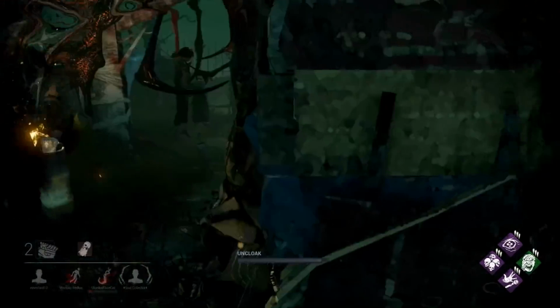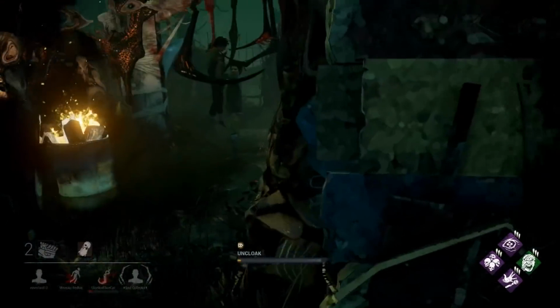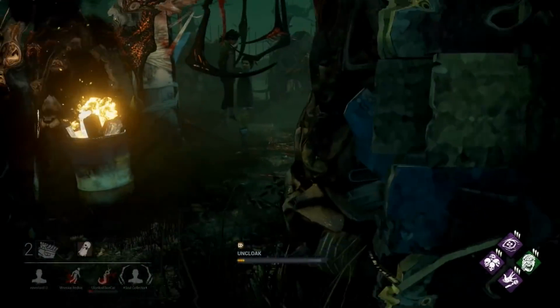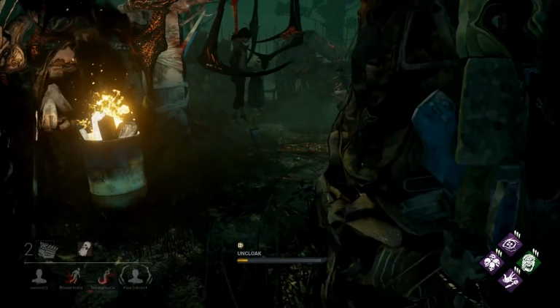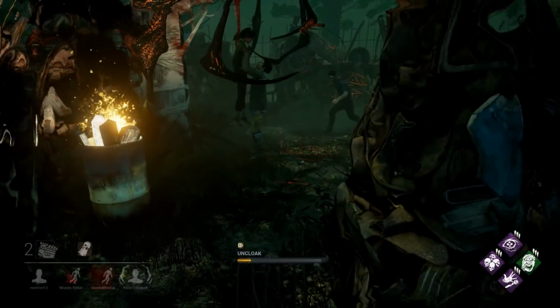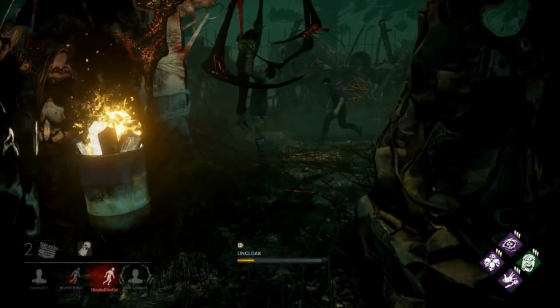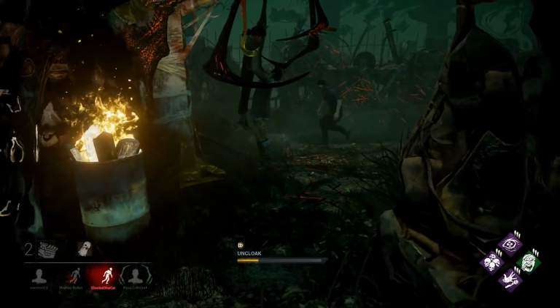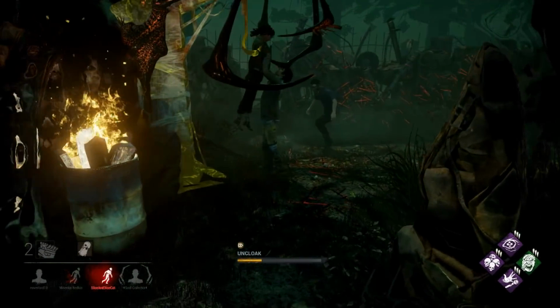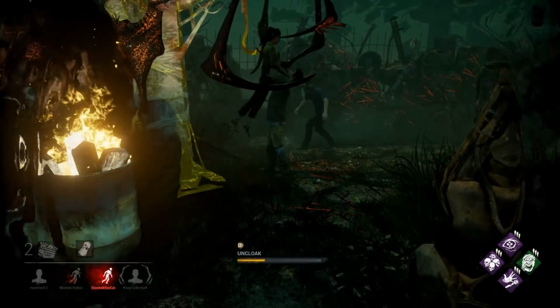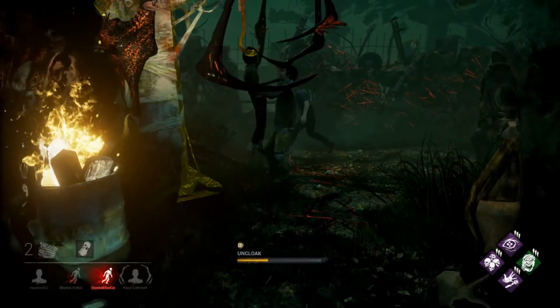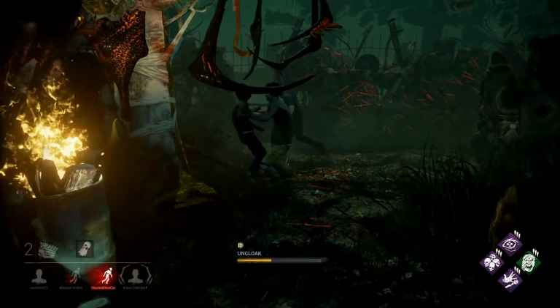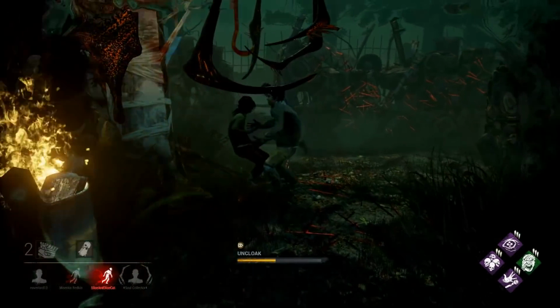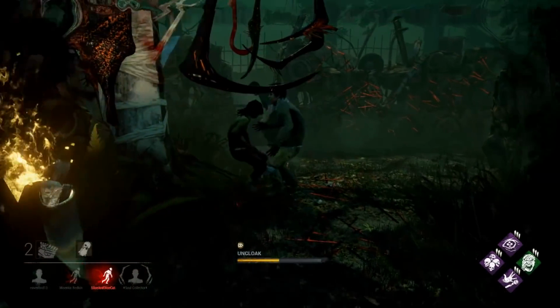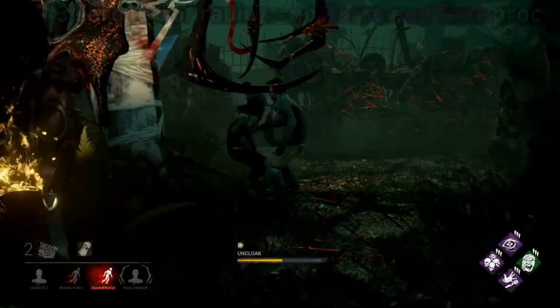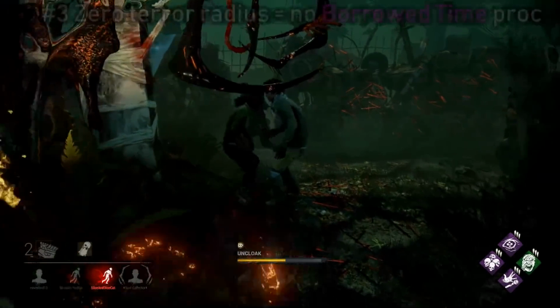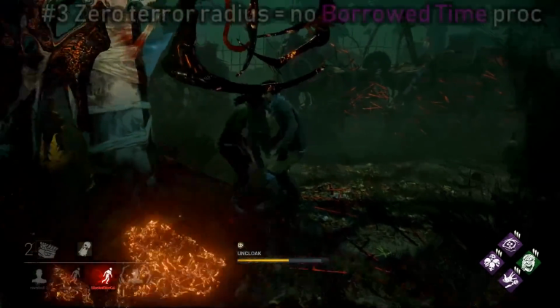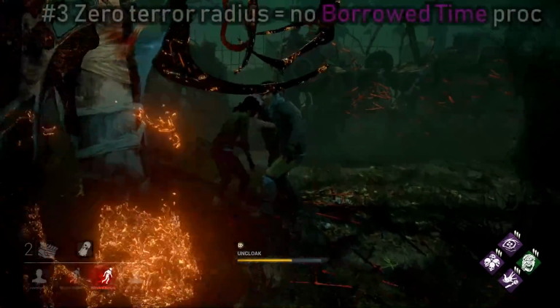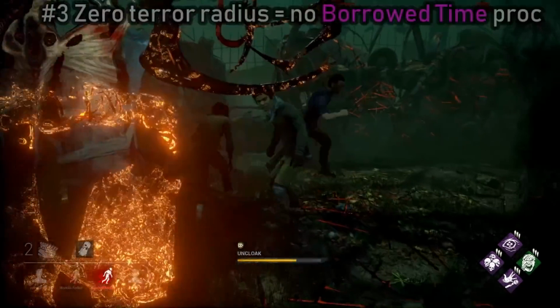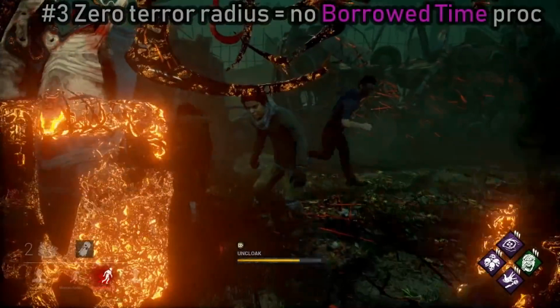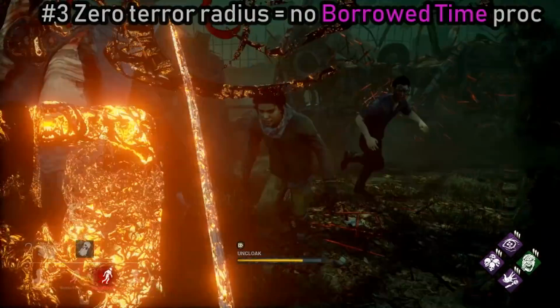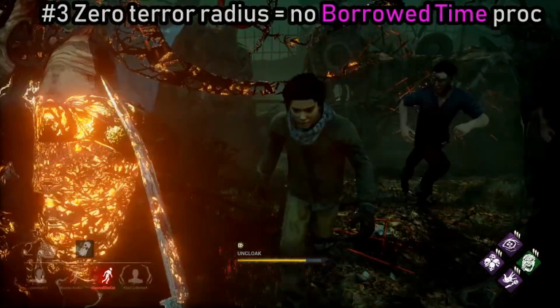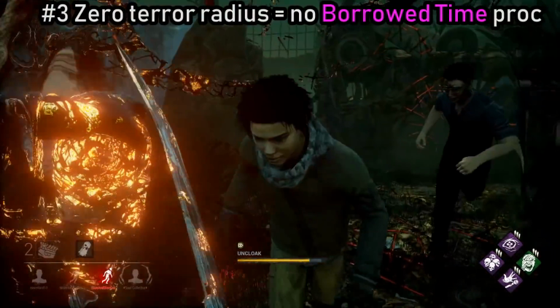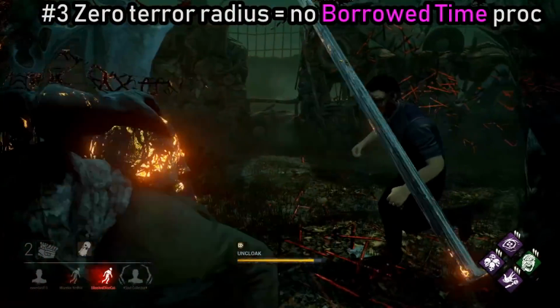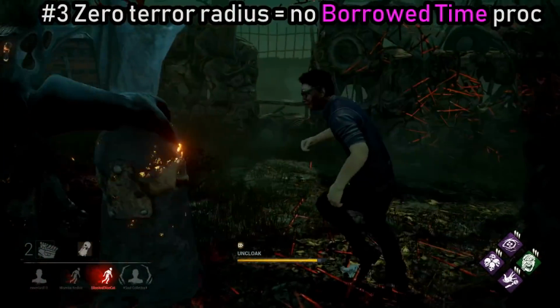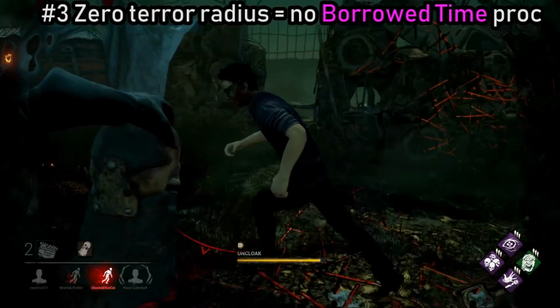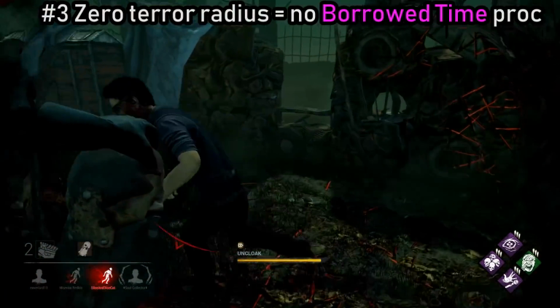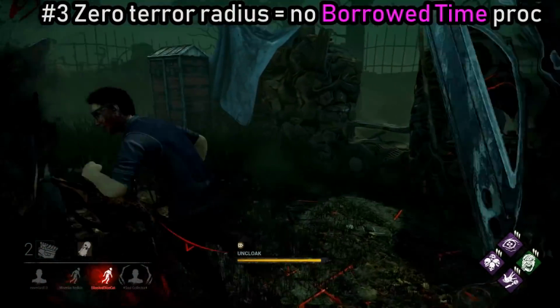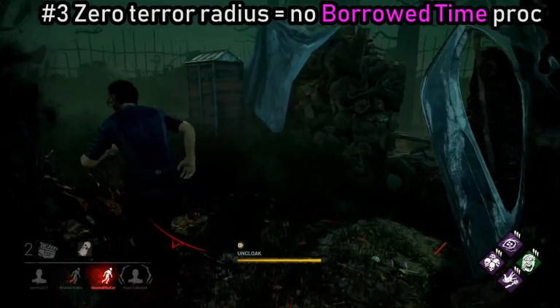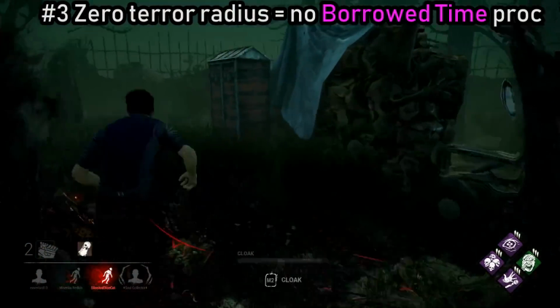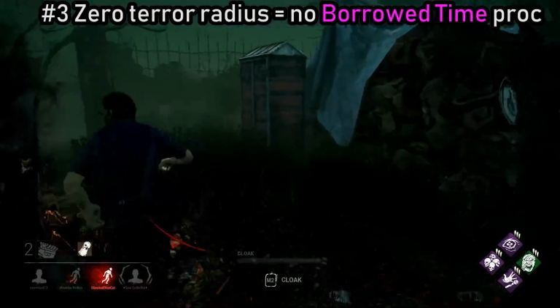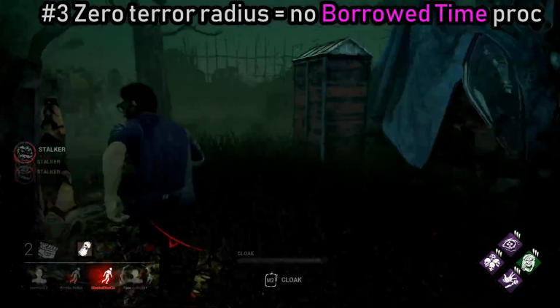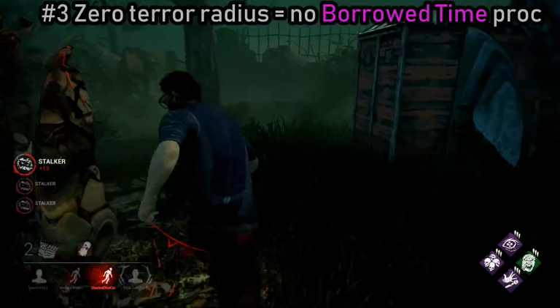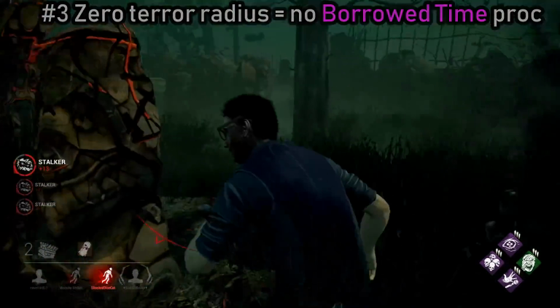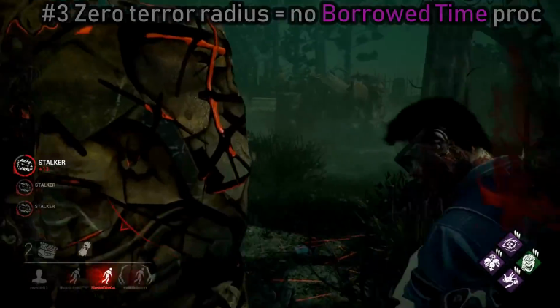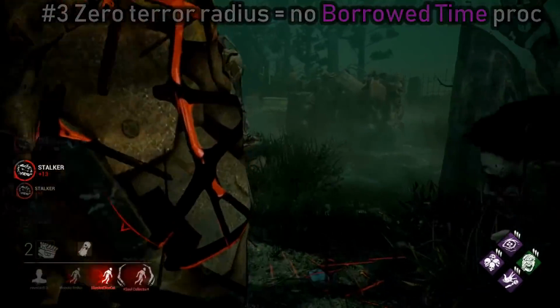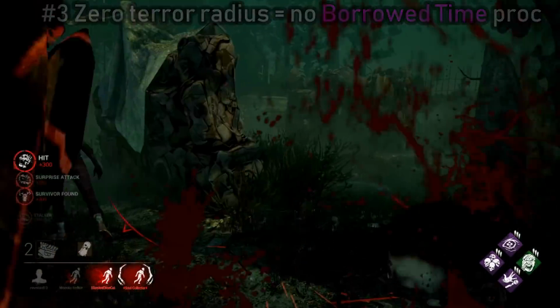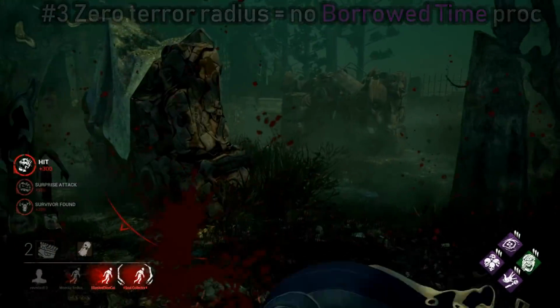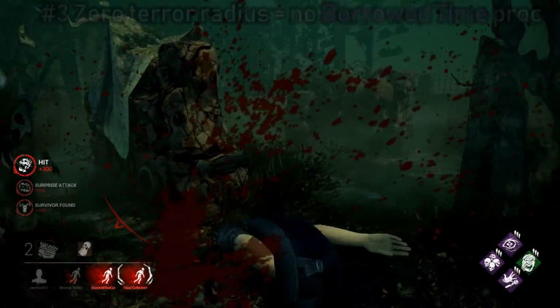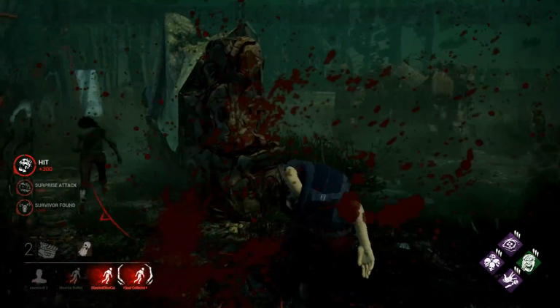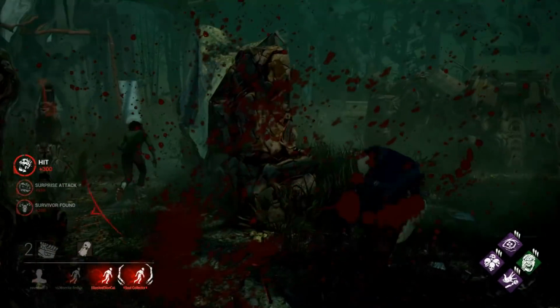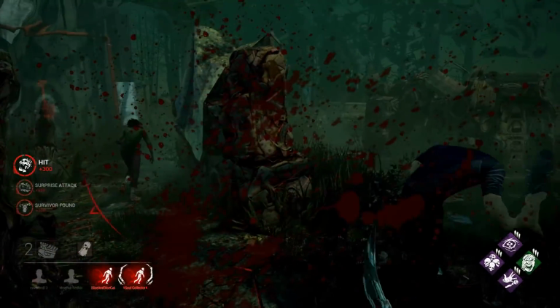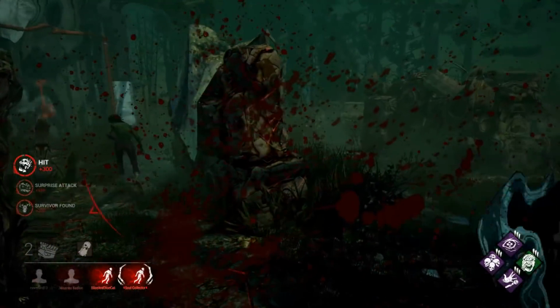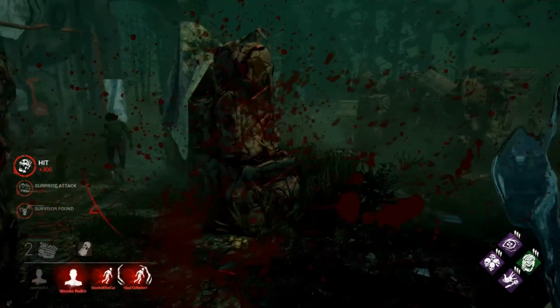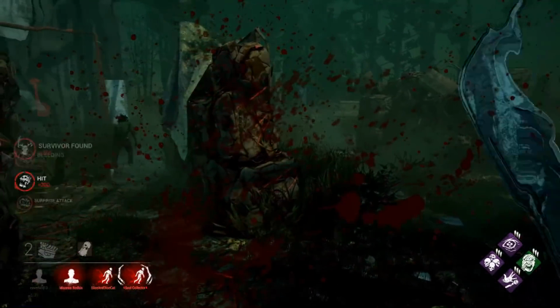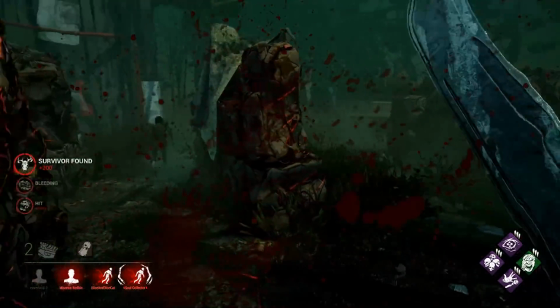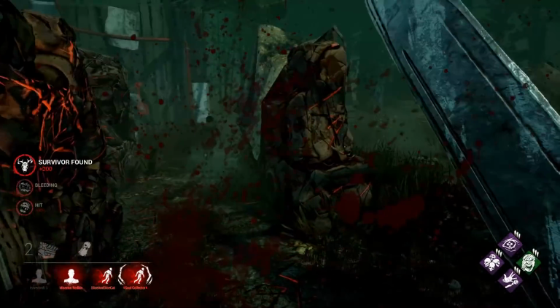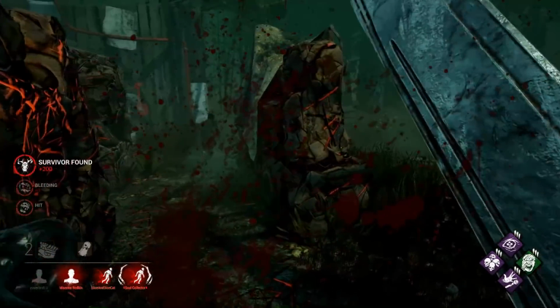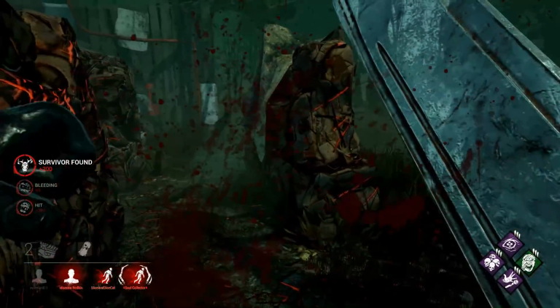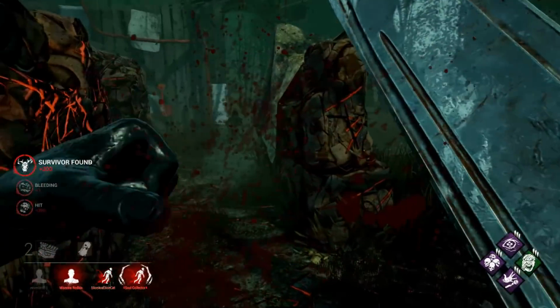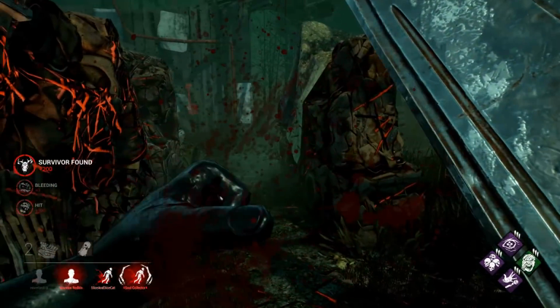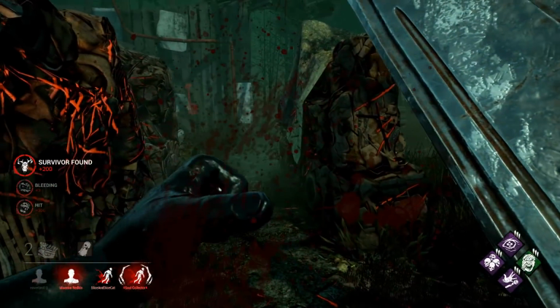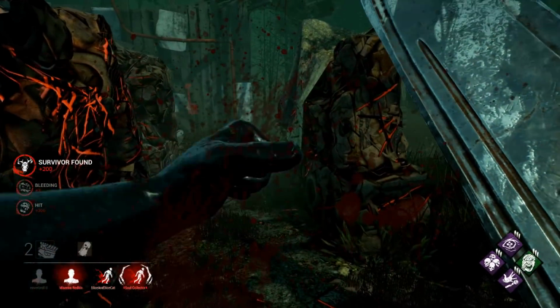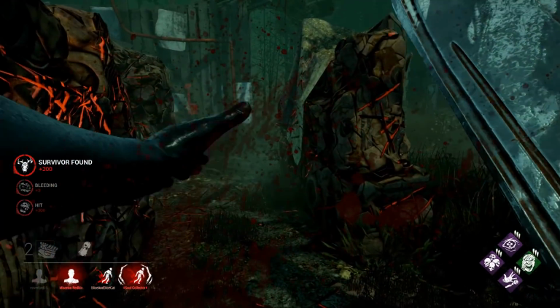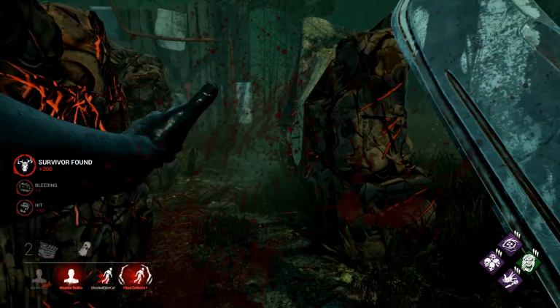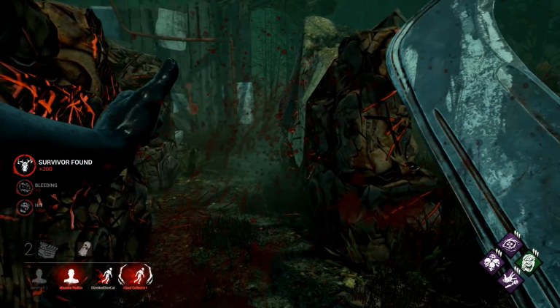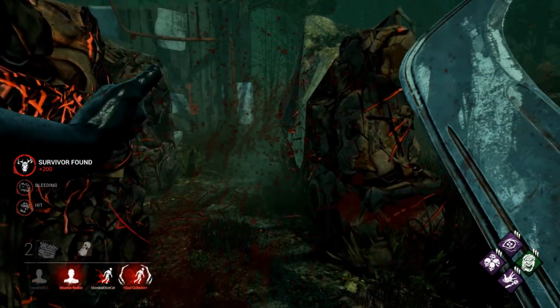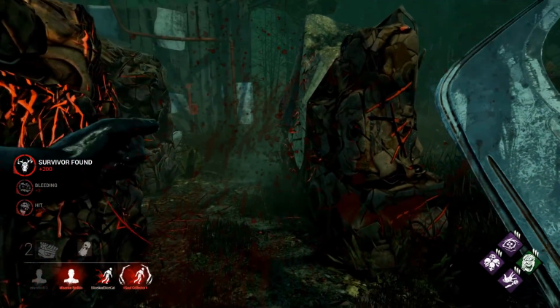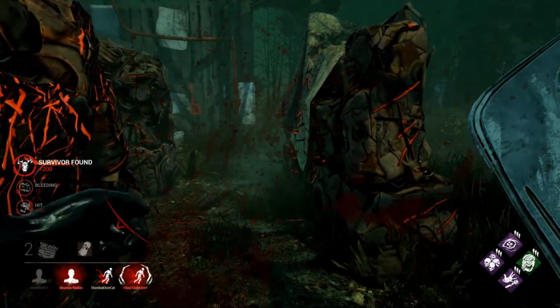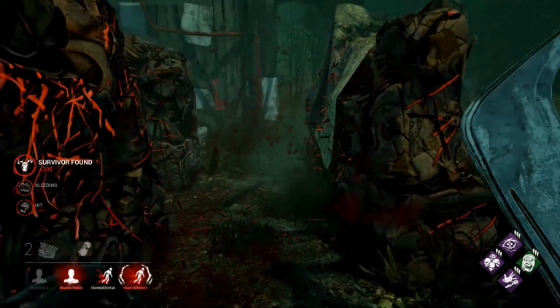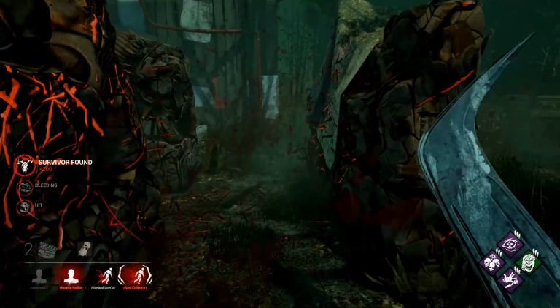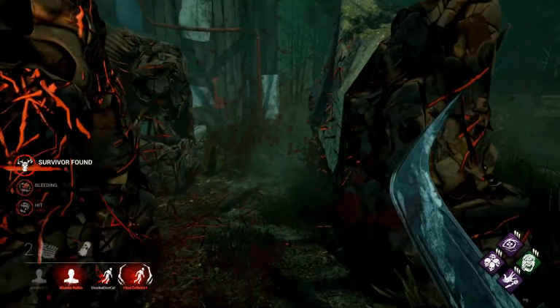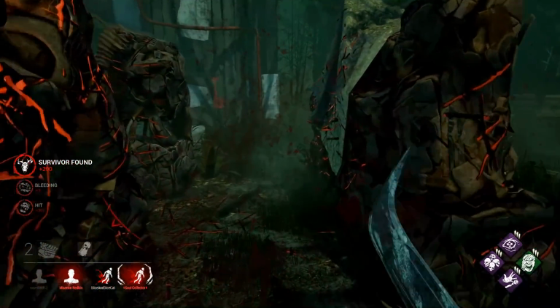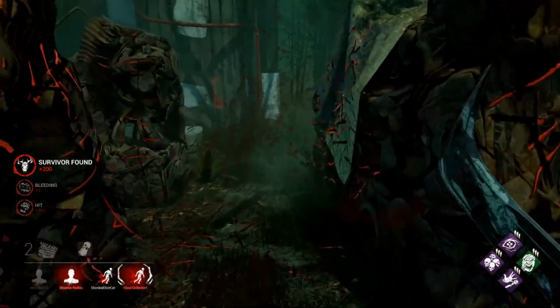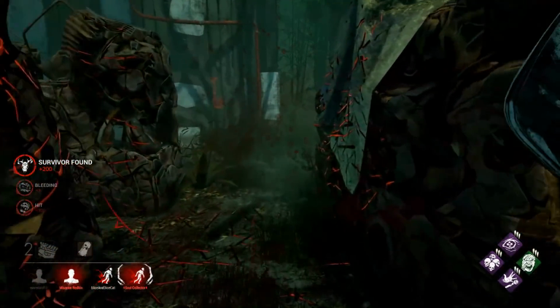Another way to counter Borrowed Time is to make sure that you have zero terror radius when they get unhooked, so Borrowed Time will not activate.